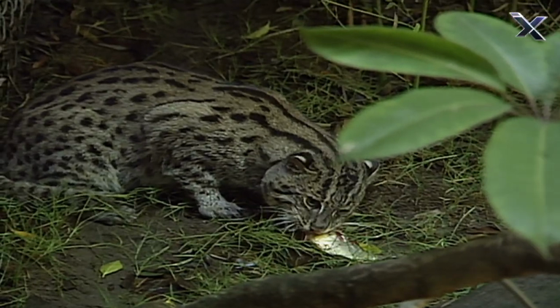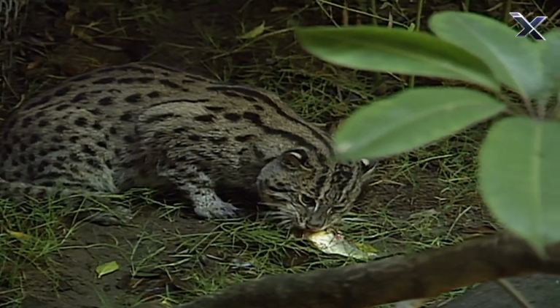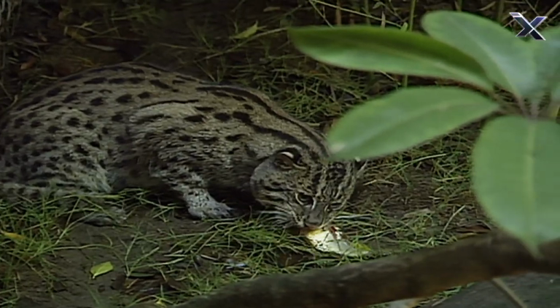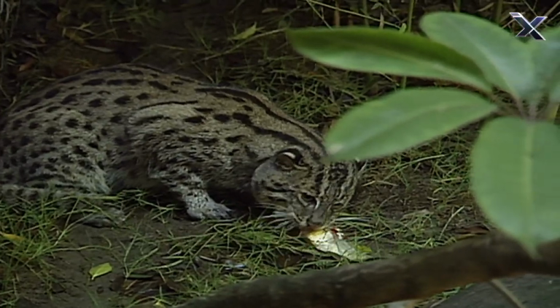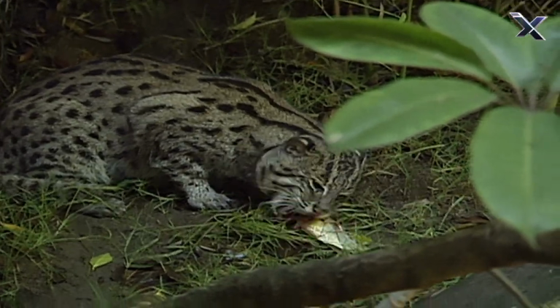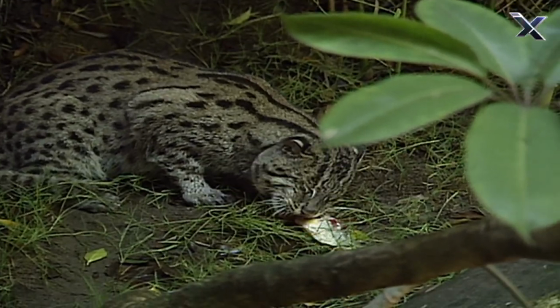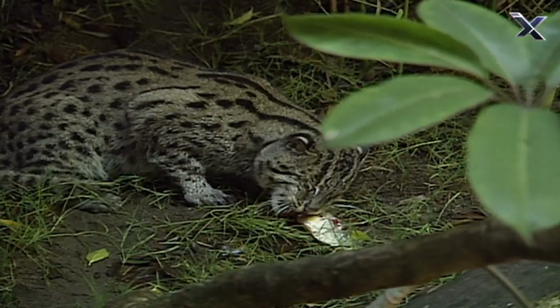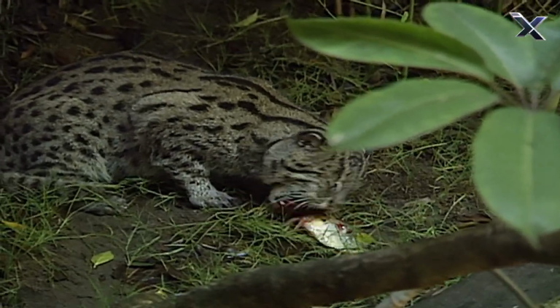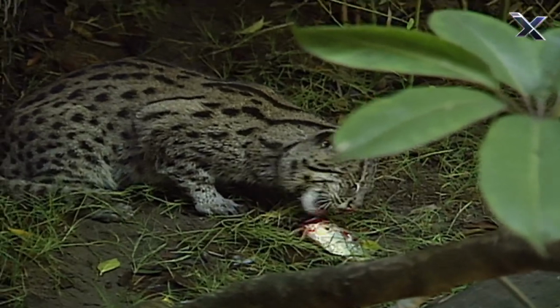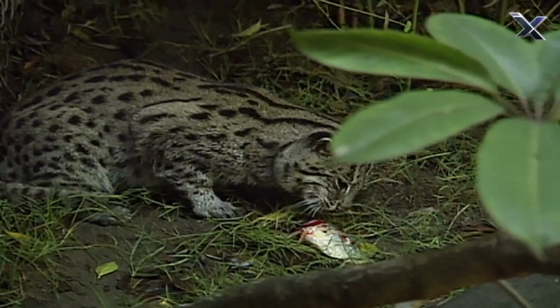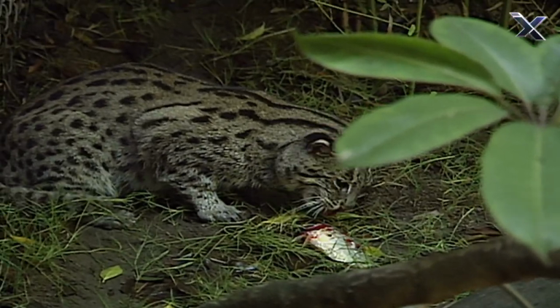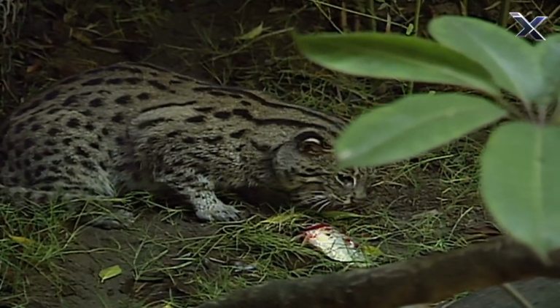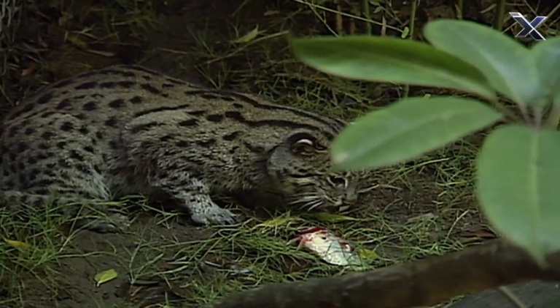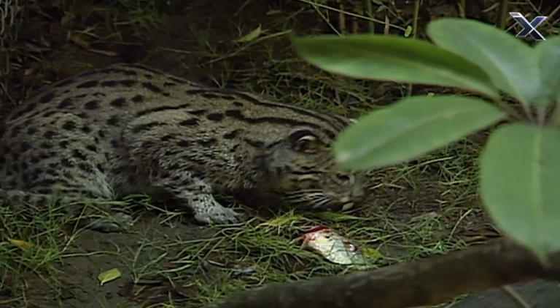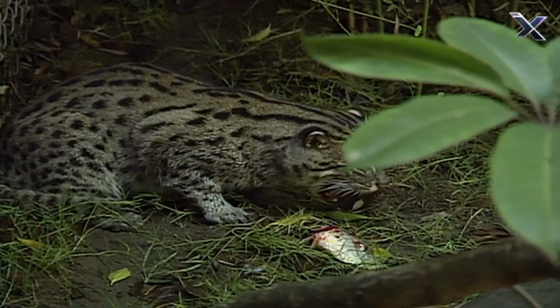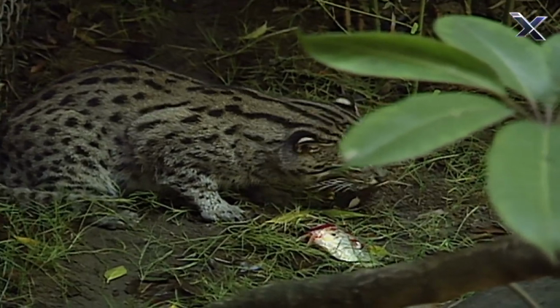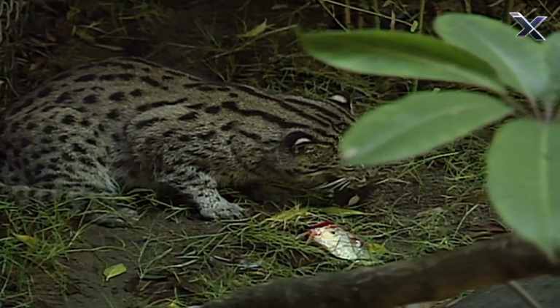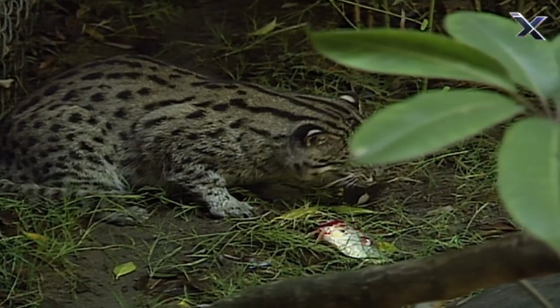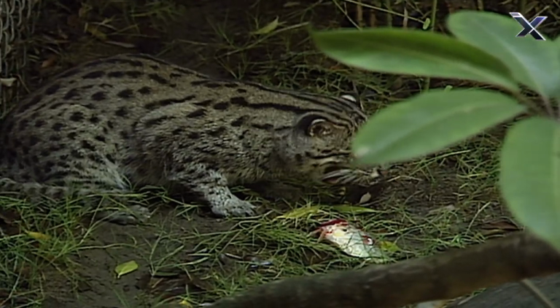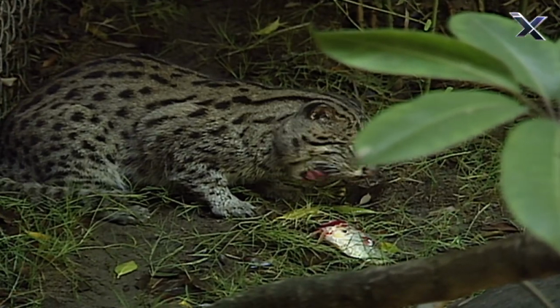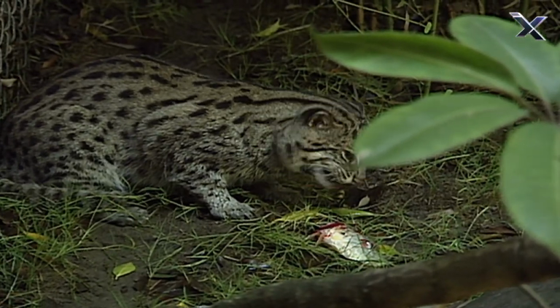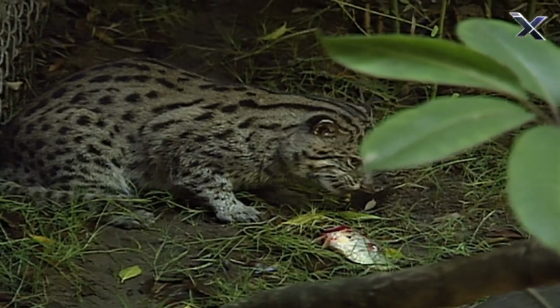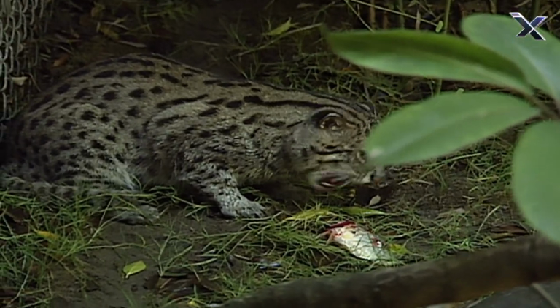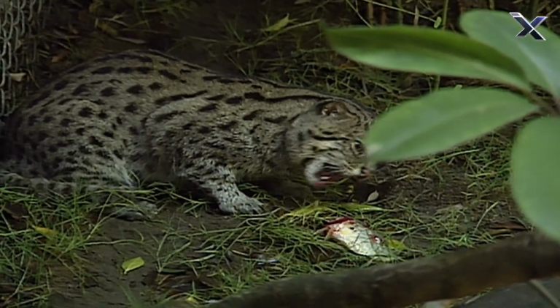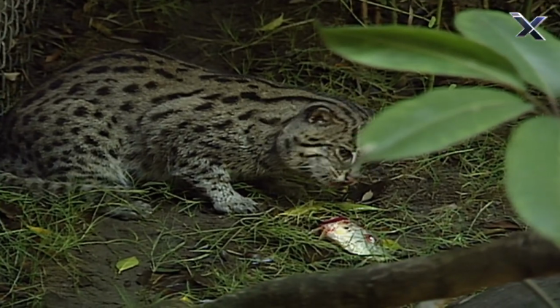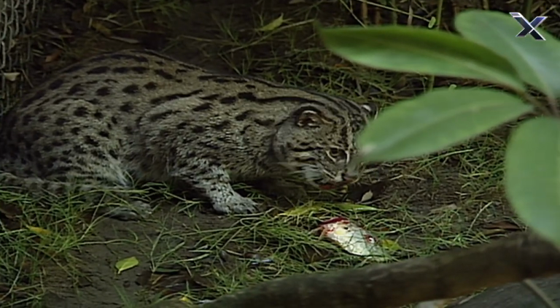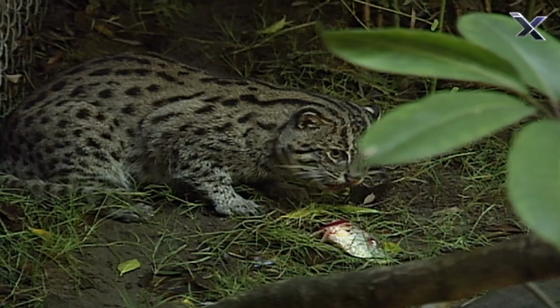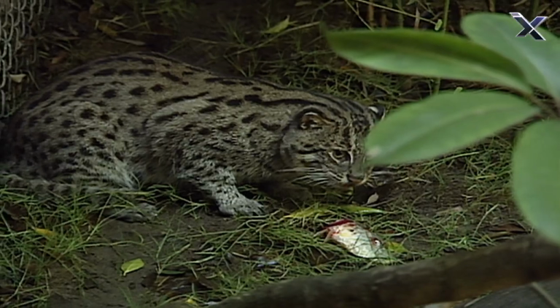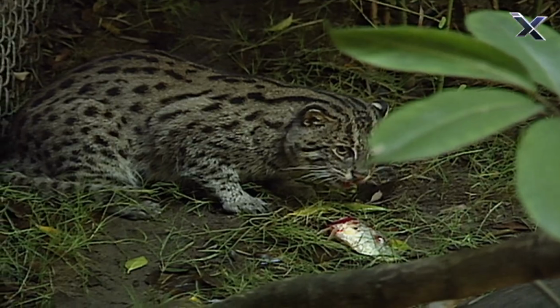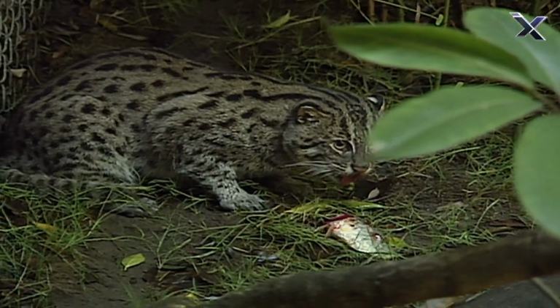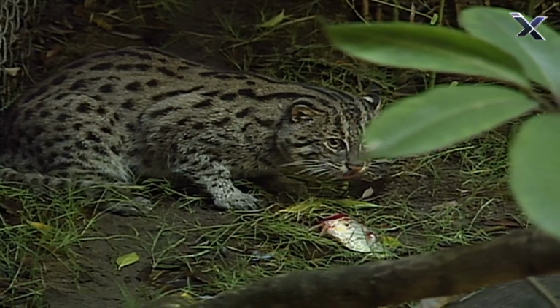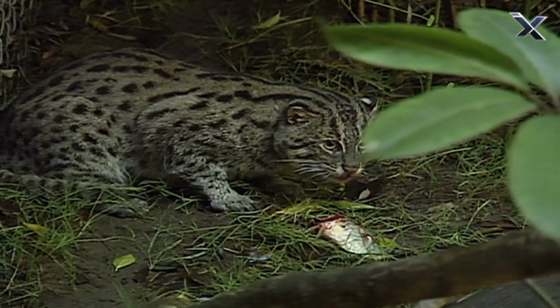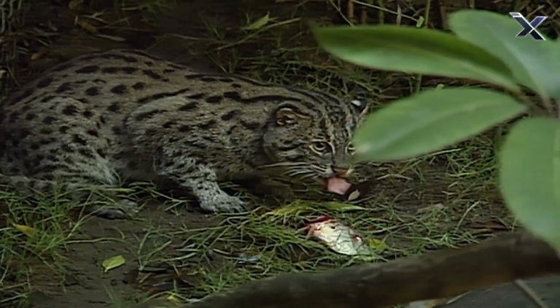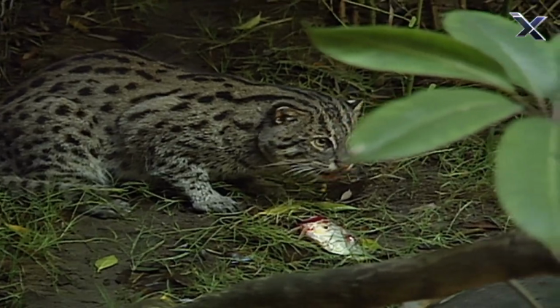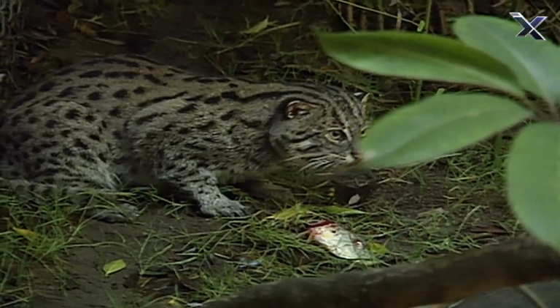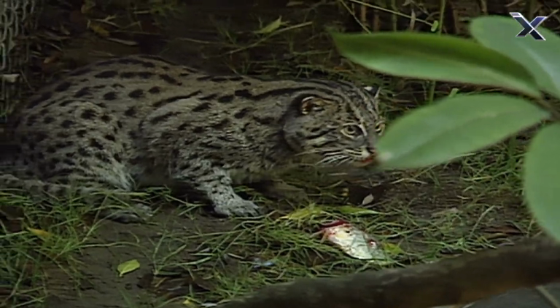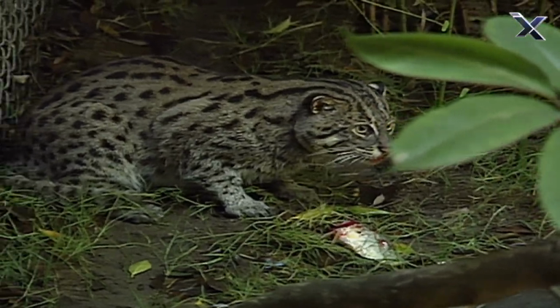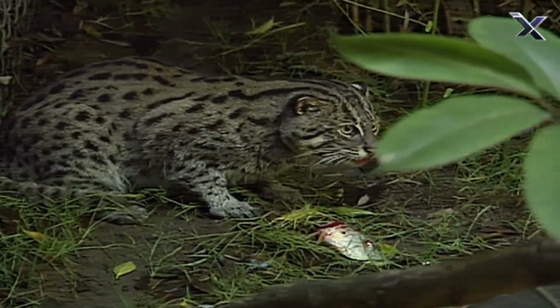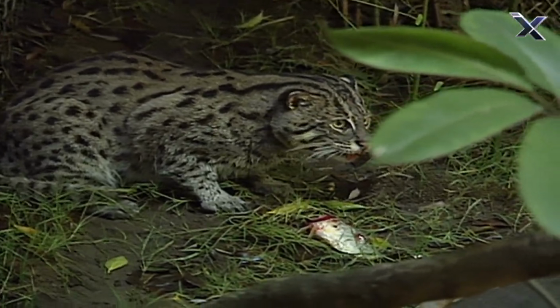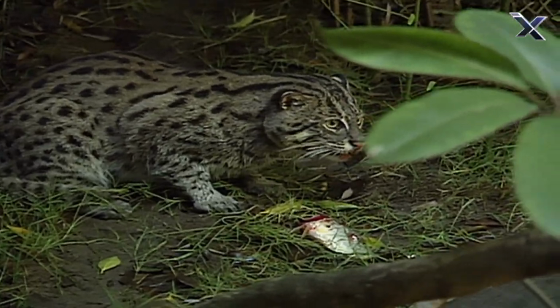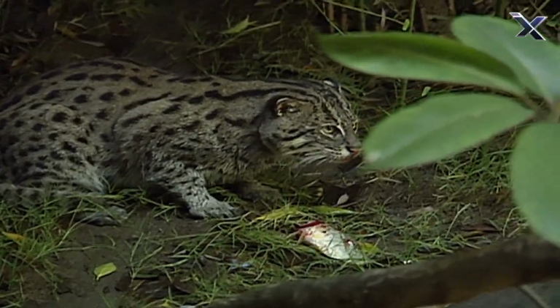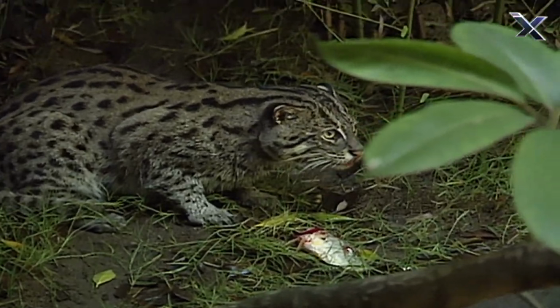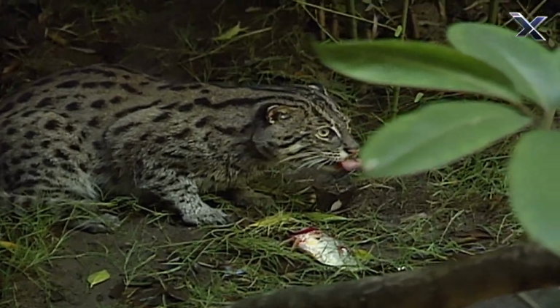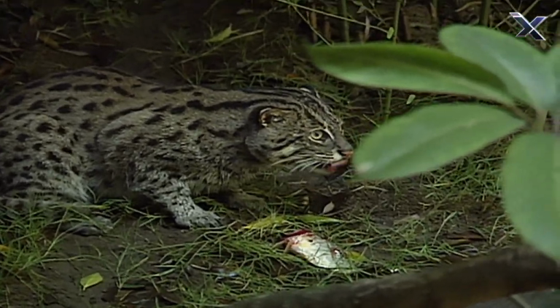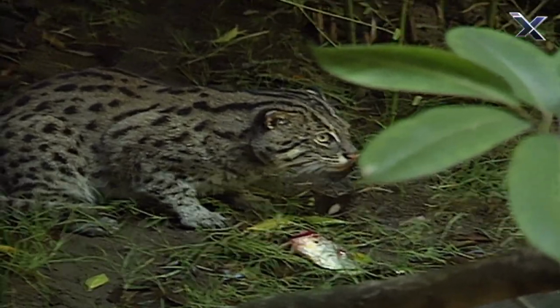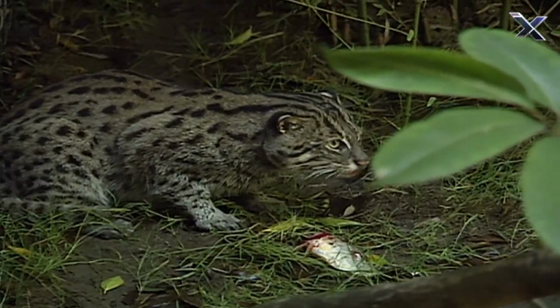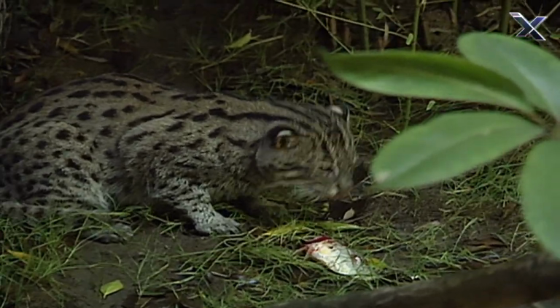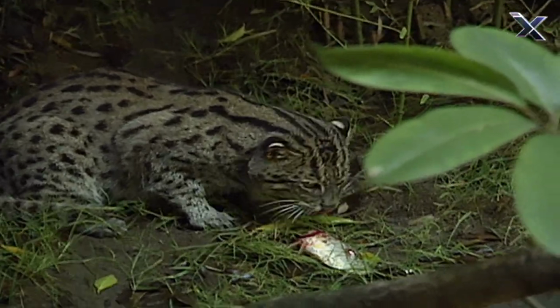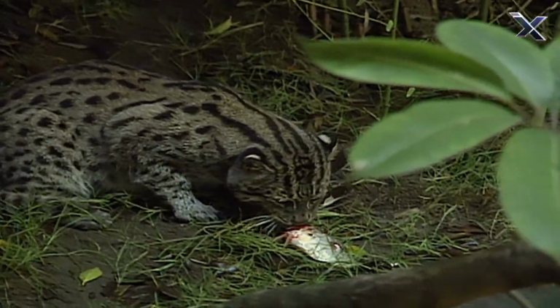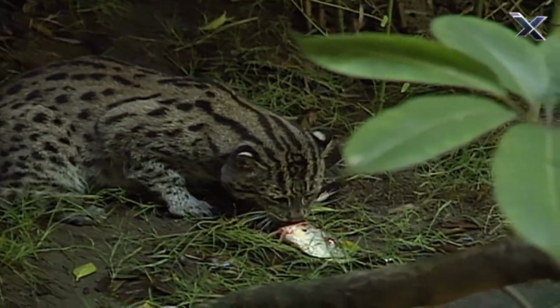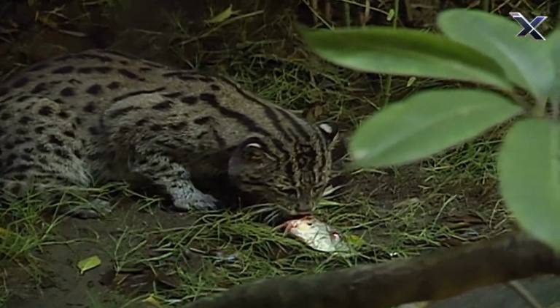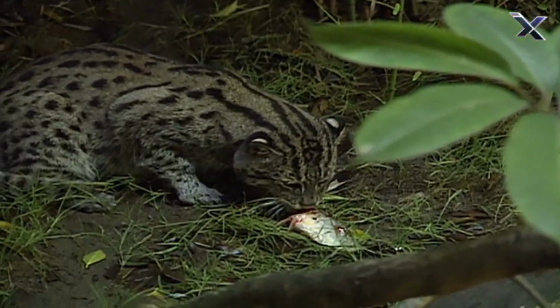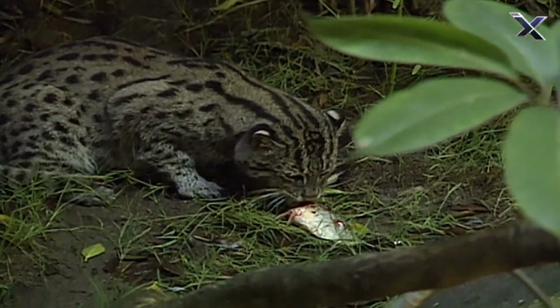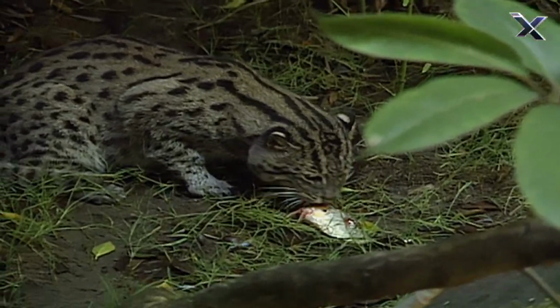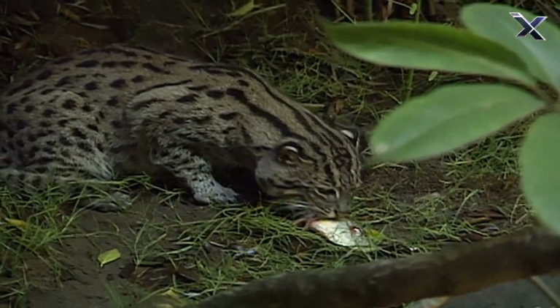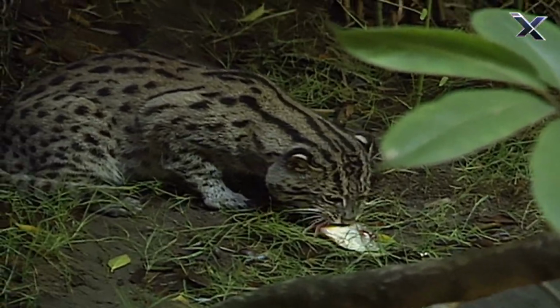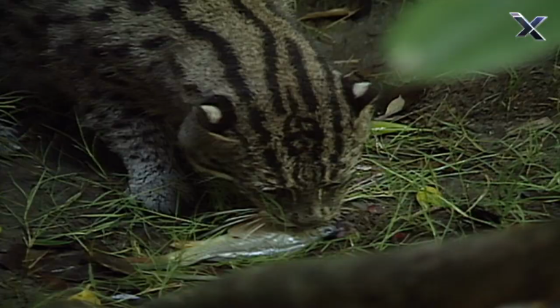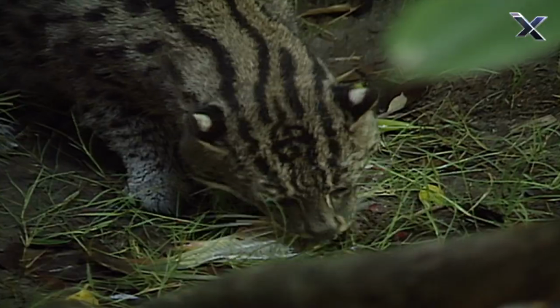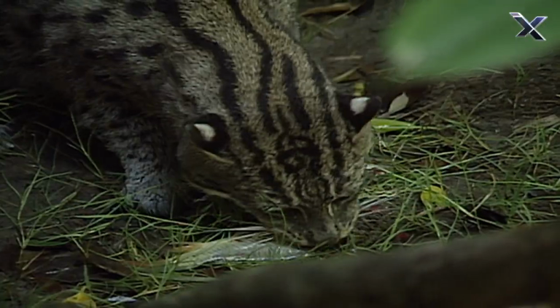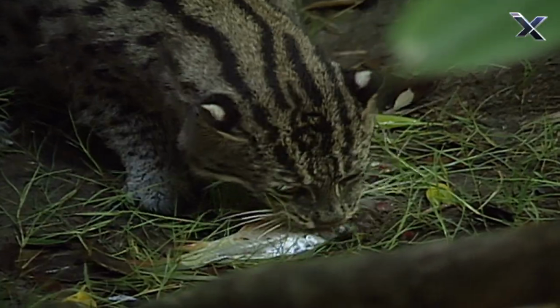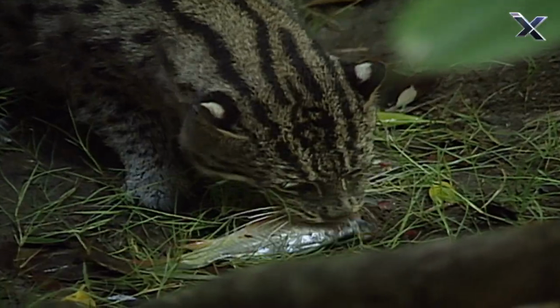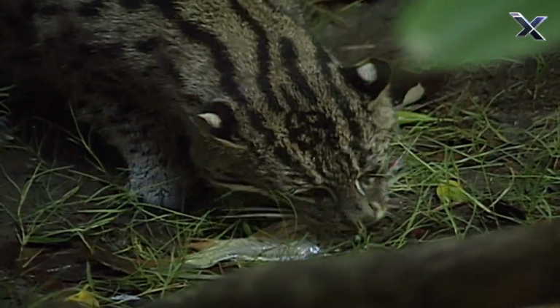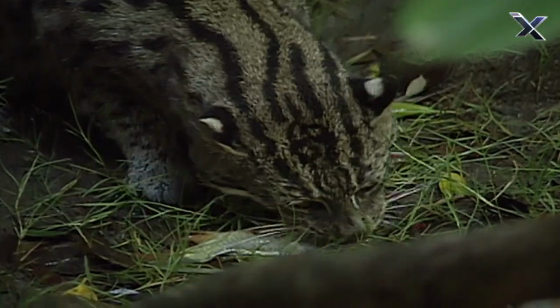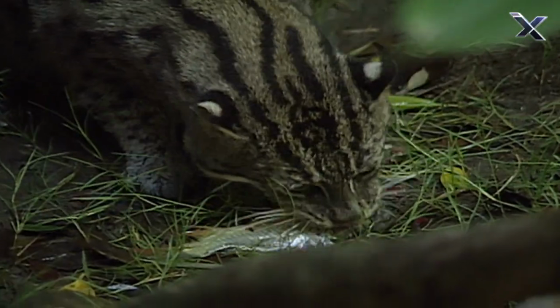And once this cat reels in its meal, it takes great pride in showing it off.